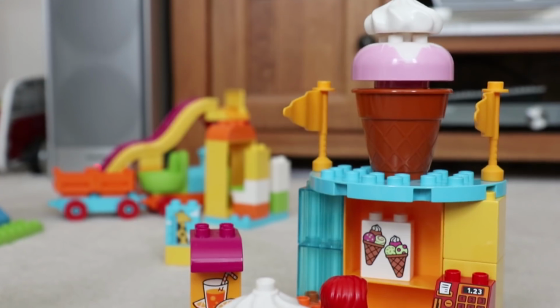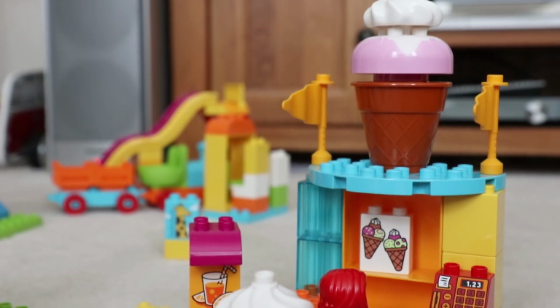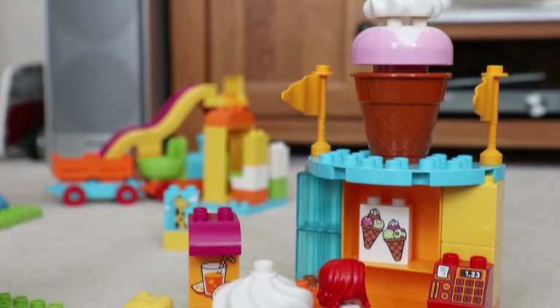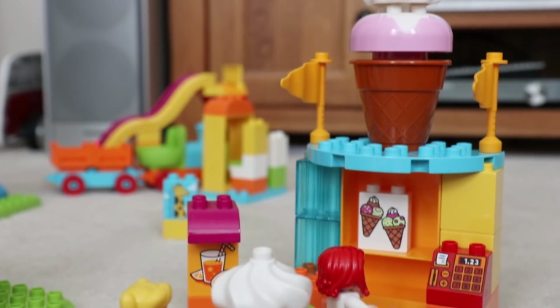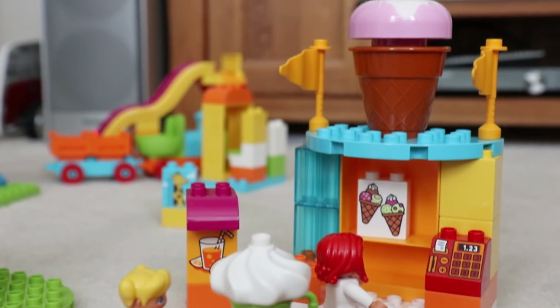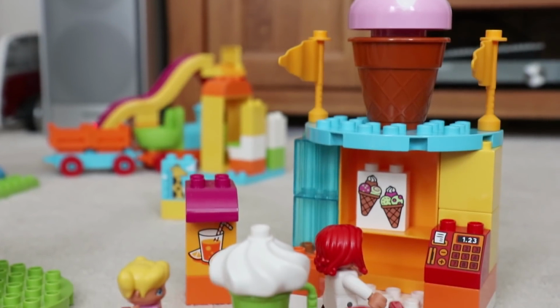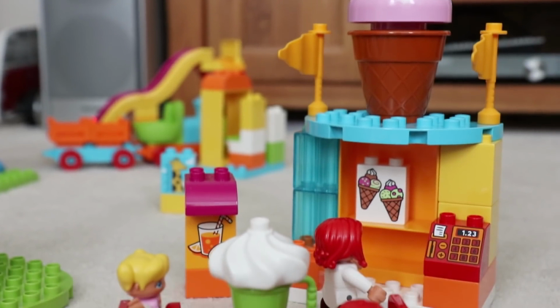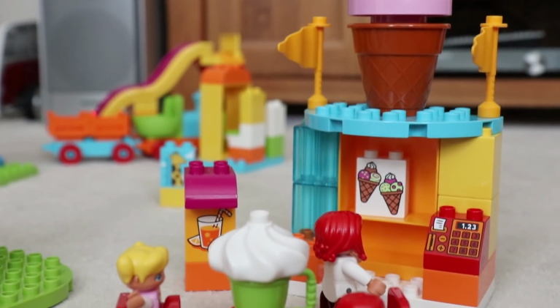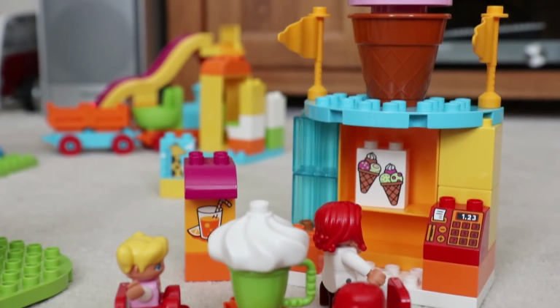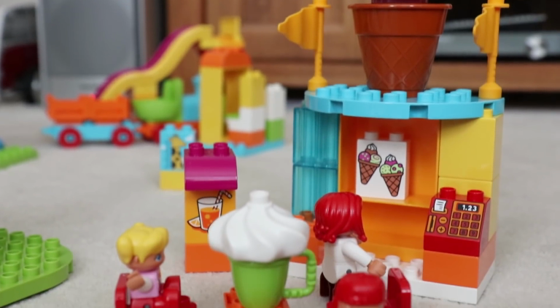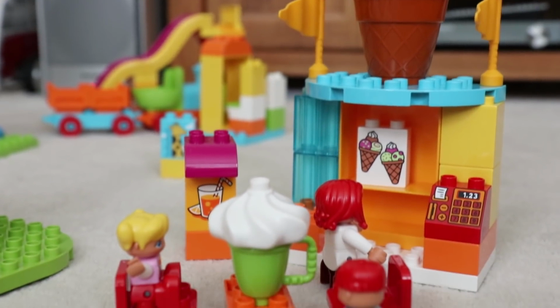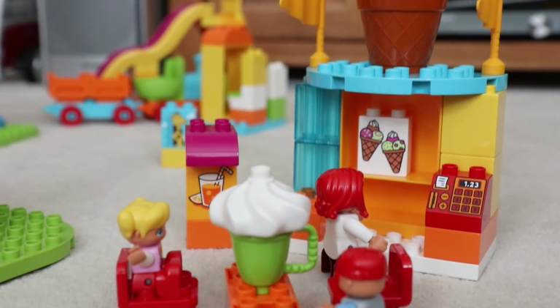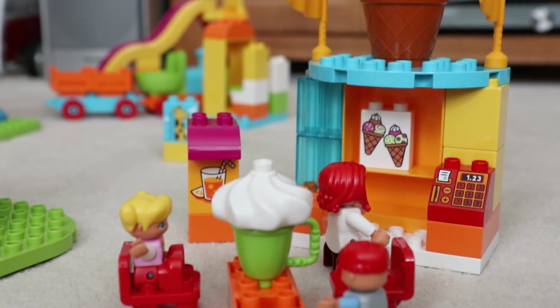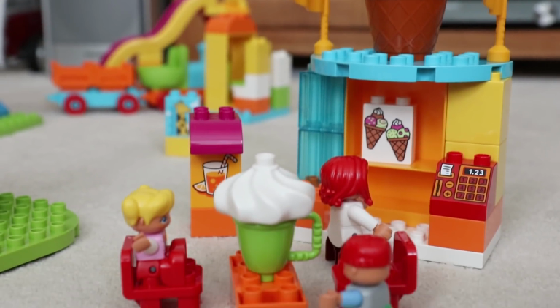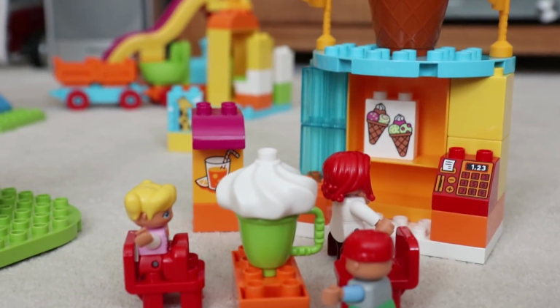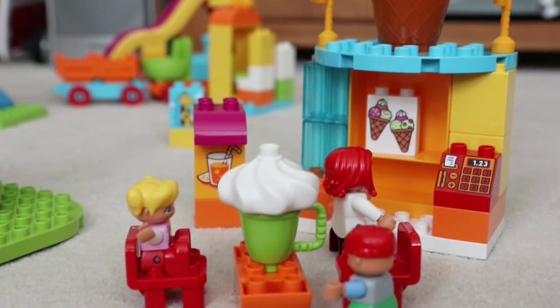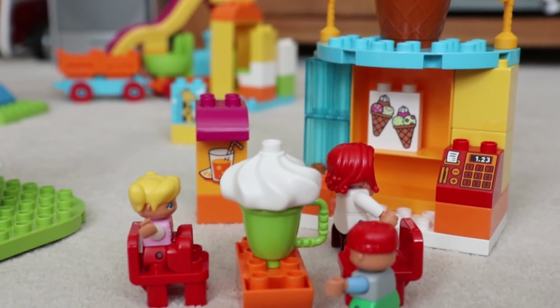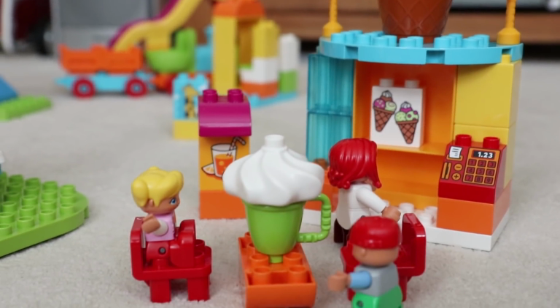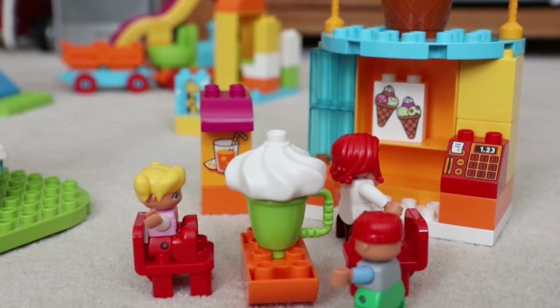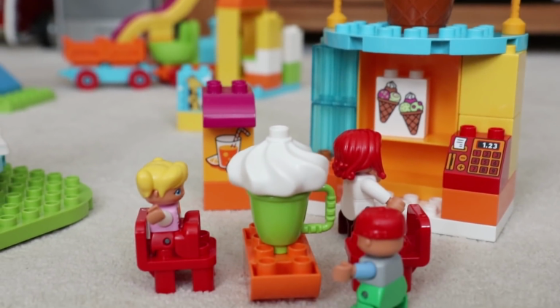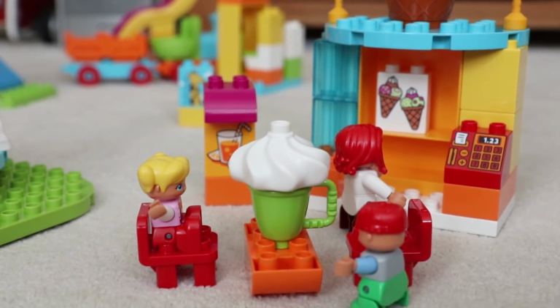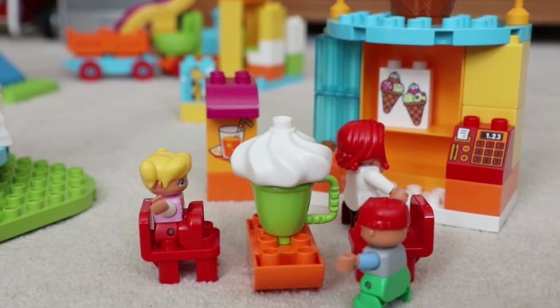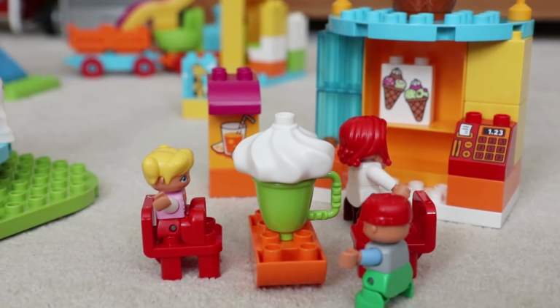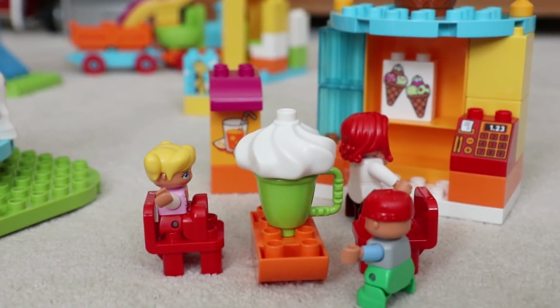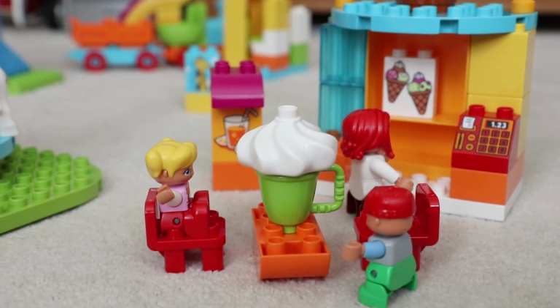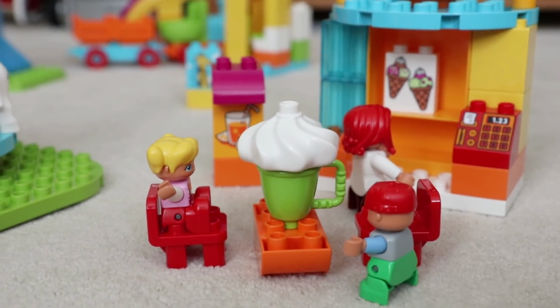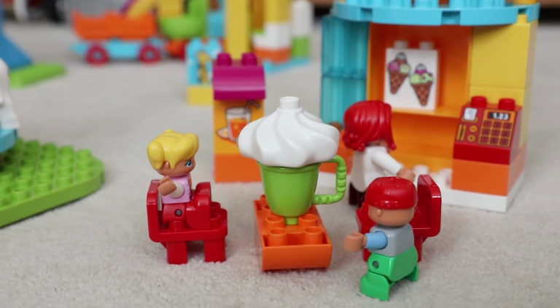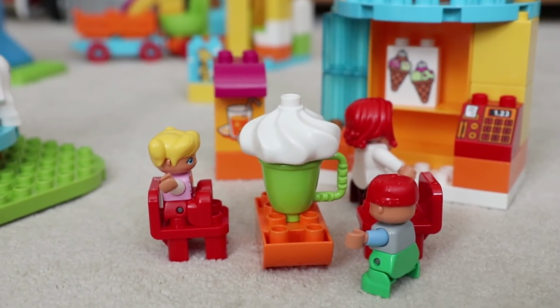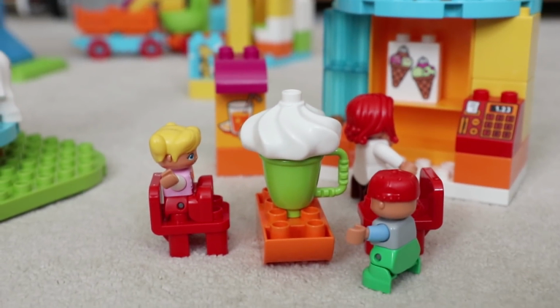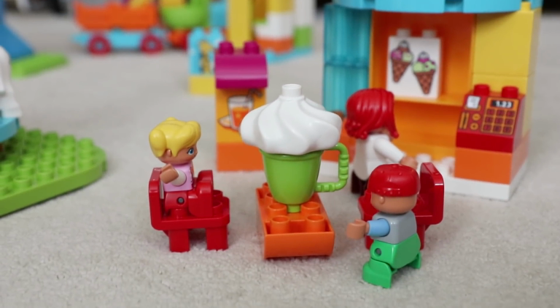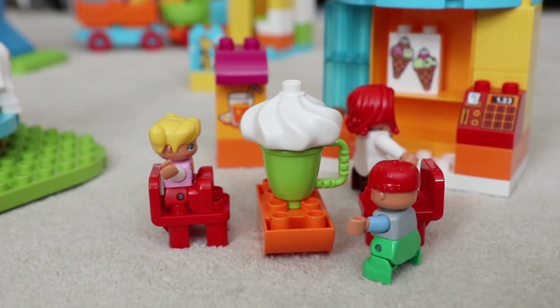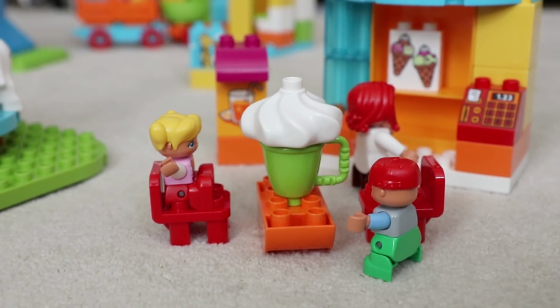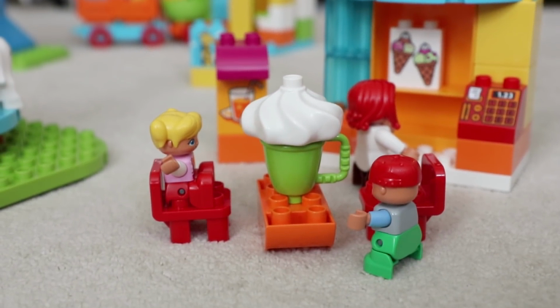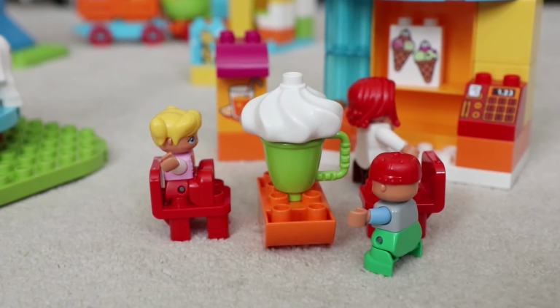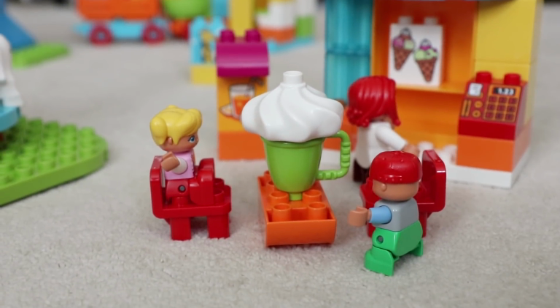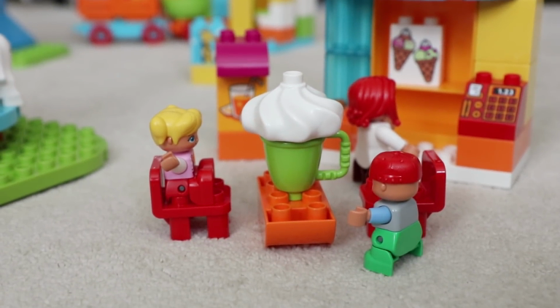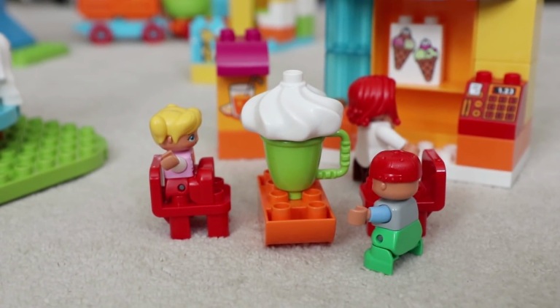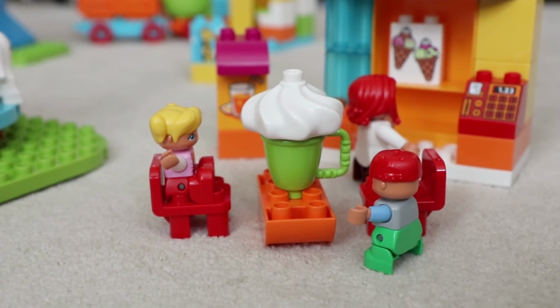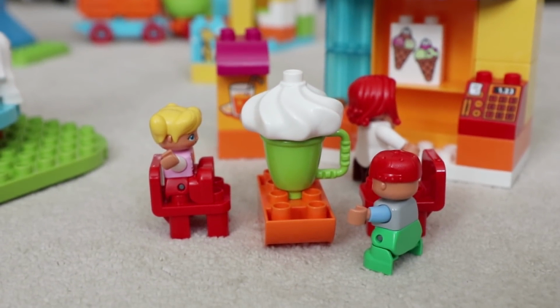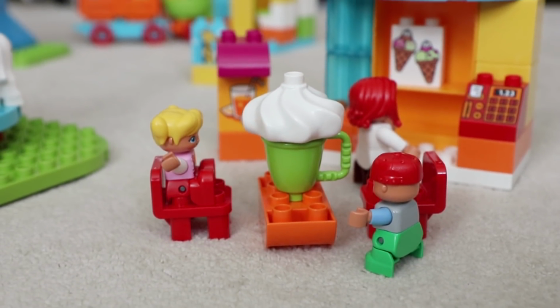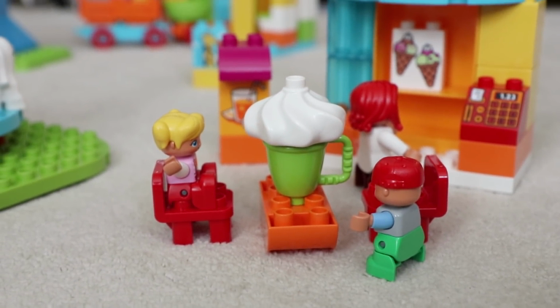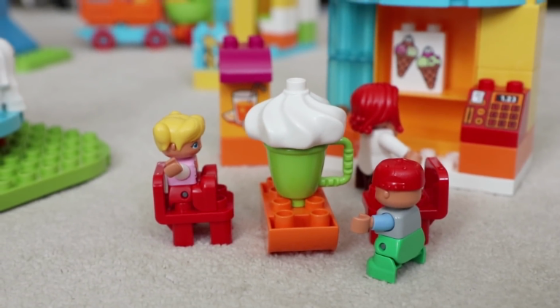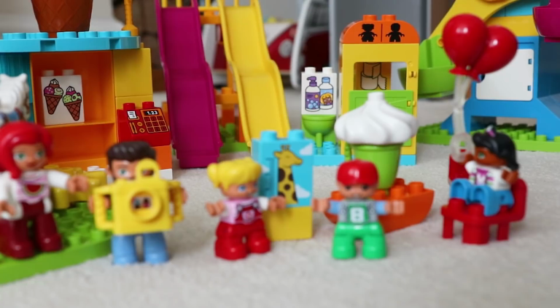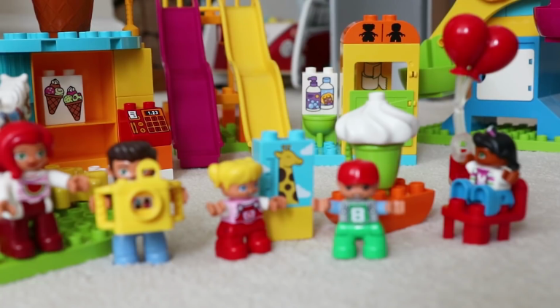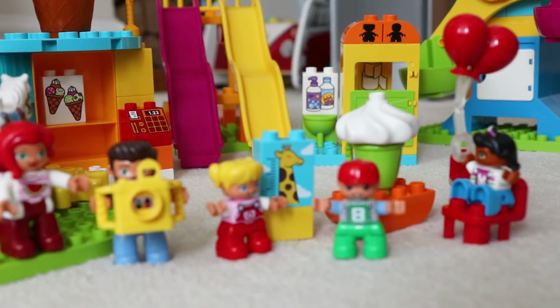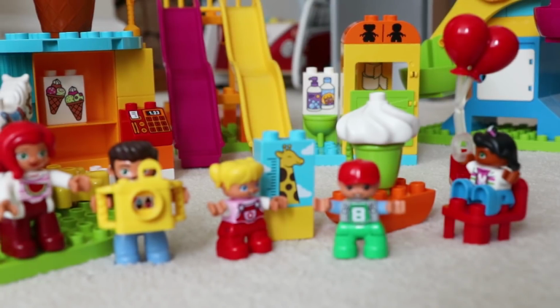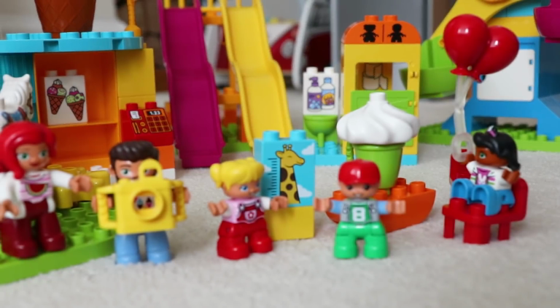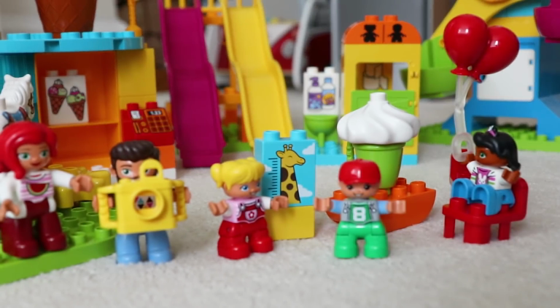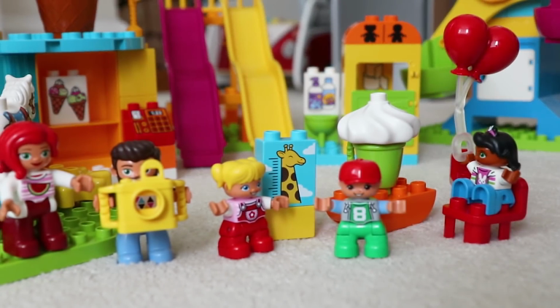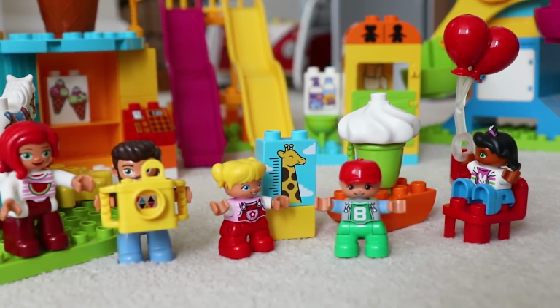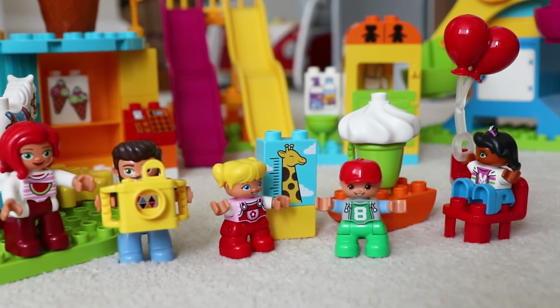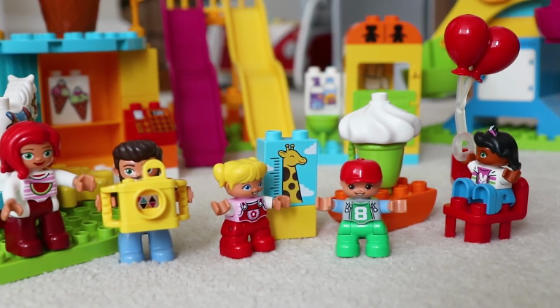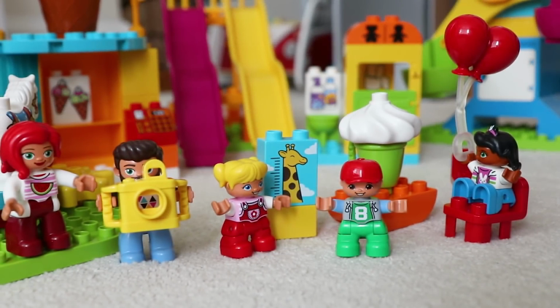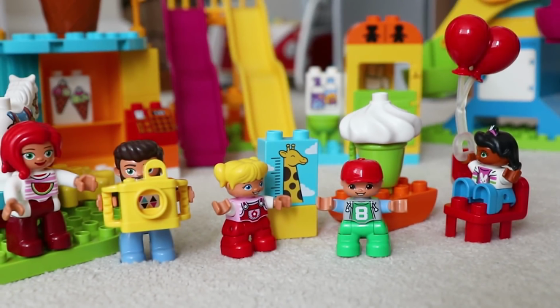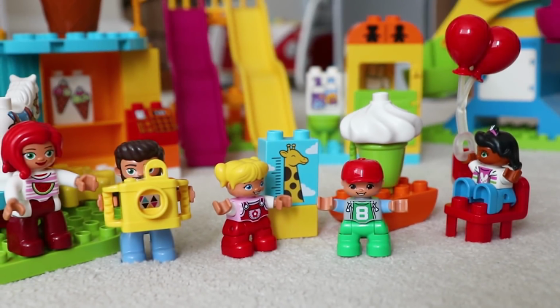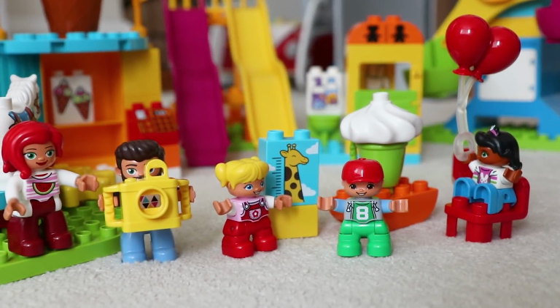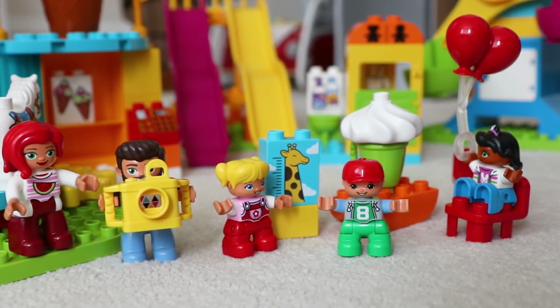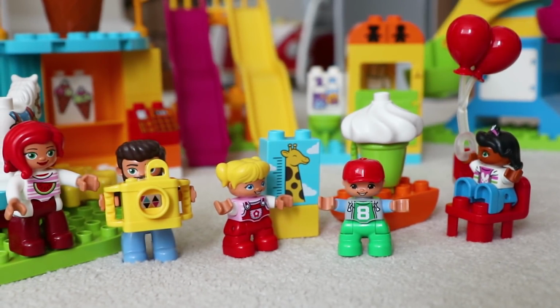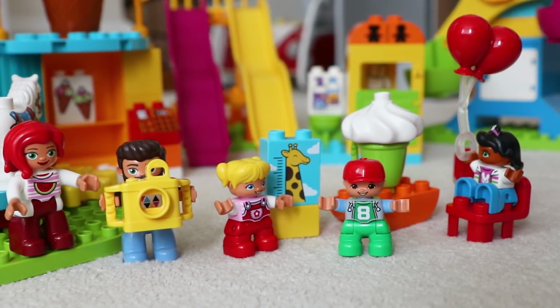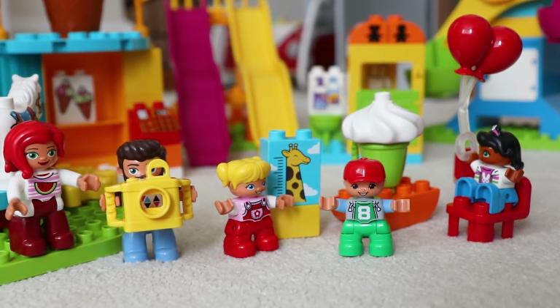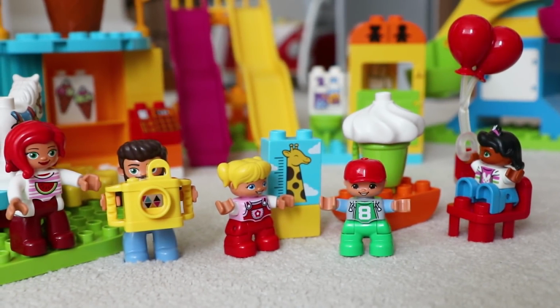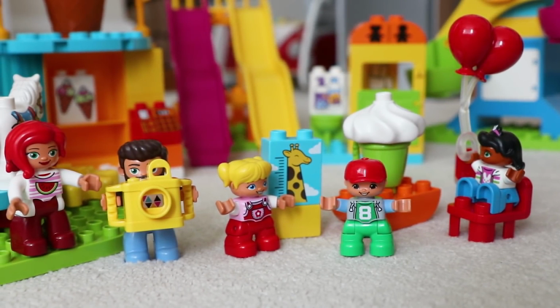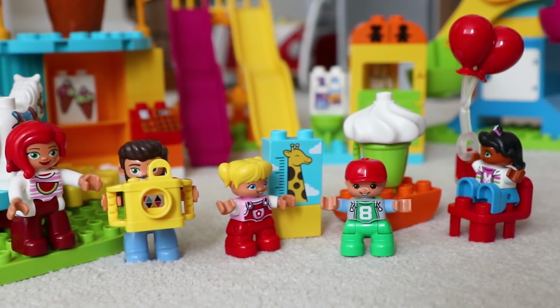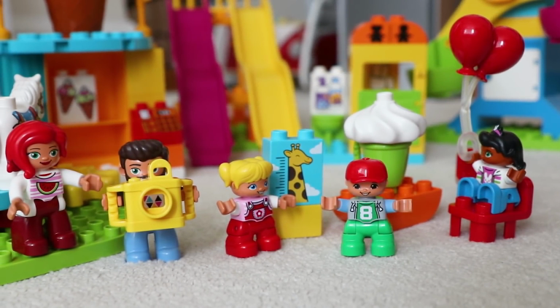And finally, the set comes with five figures and a camera and a set of balloons which they can hold whilst at the fair.